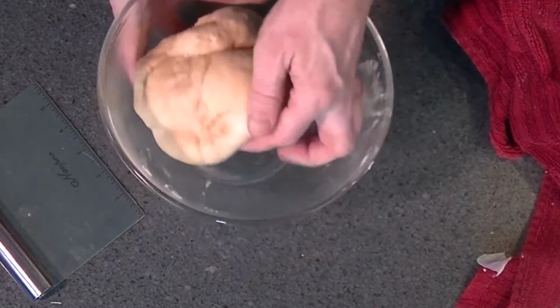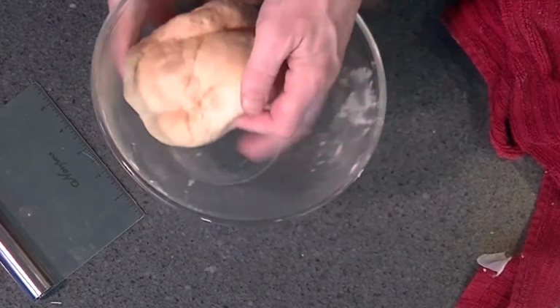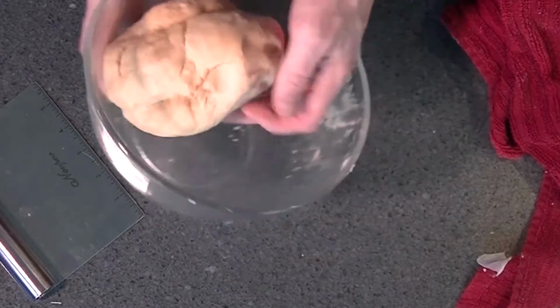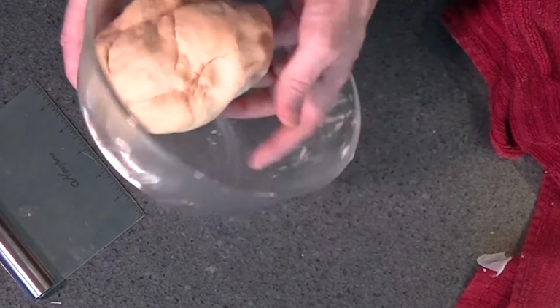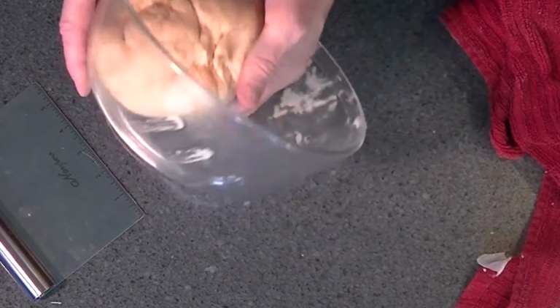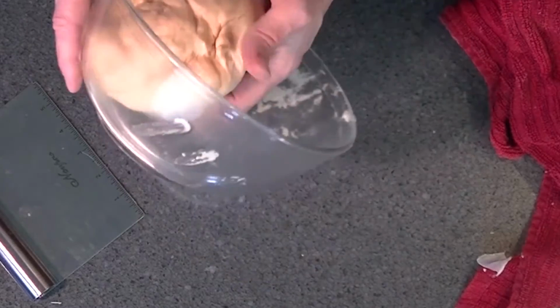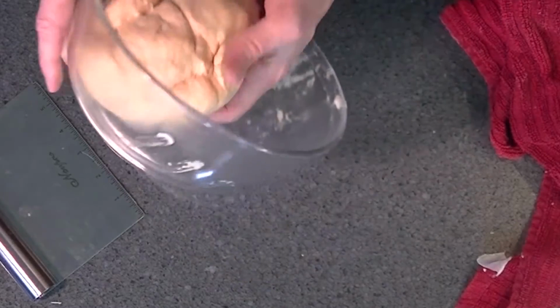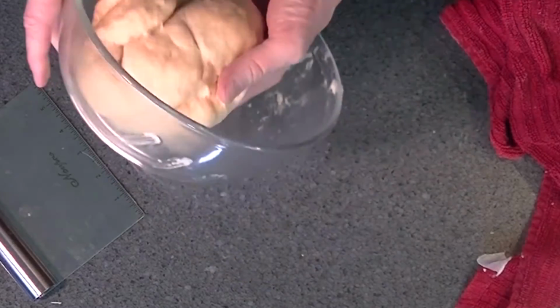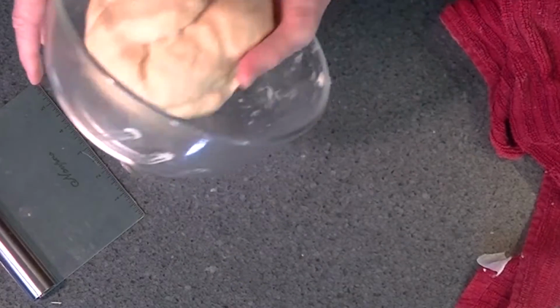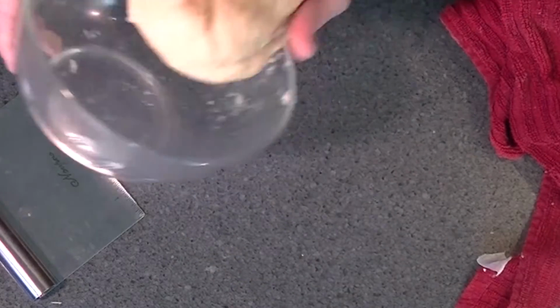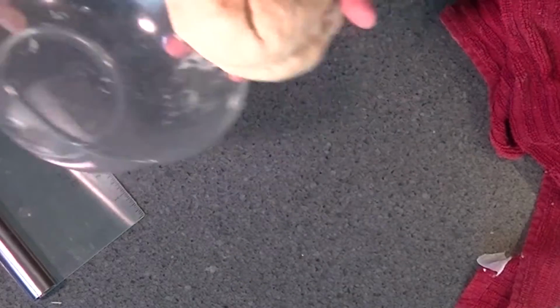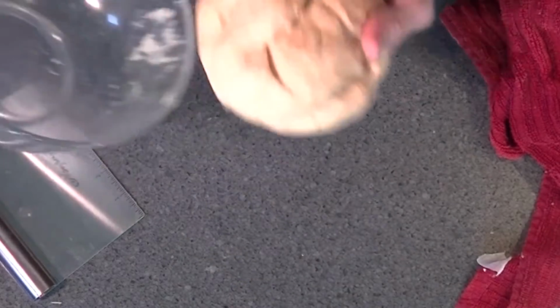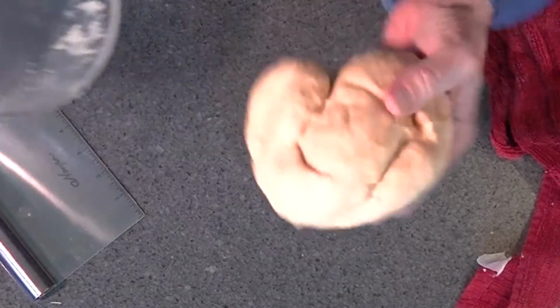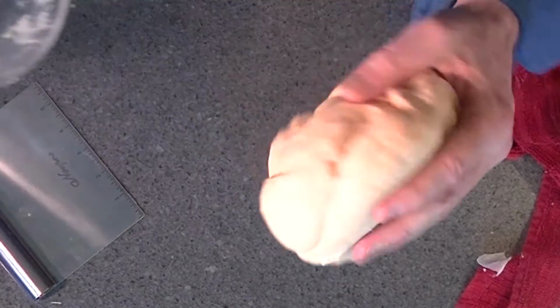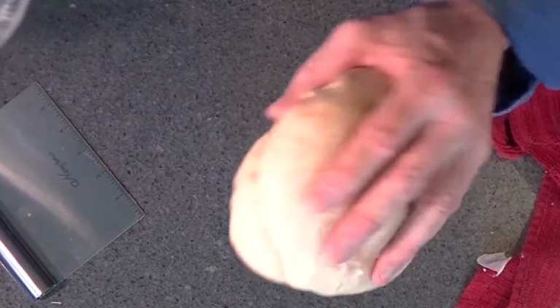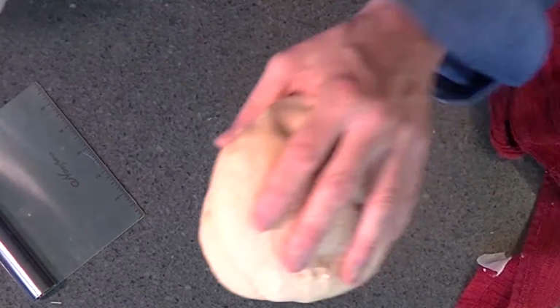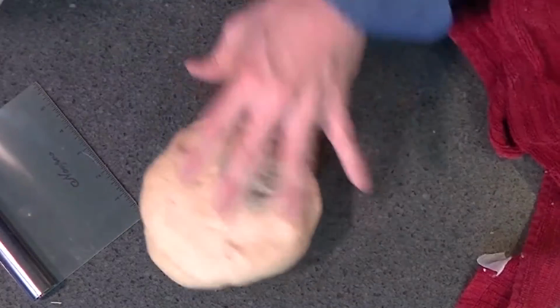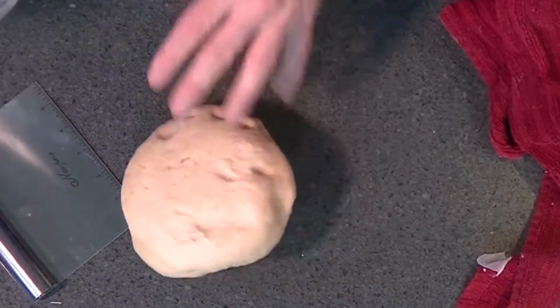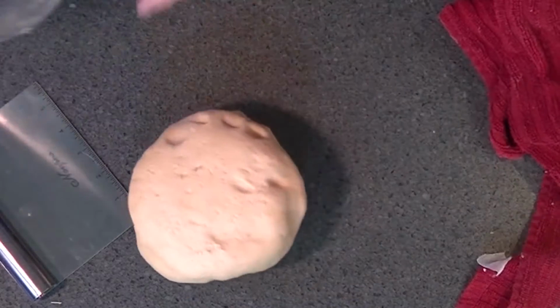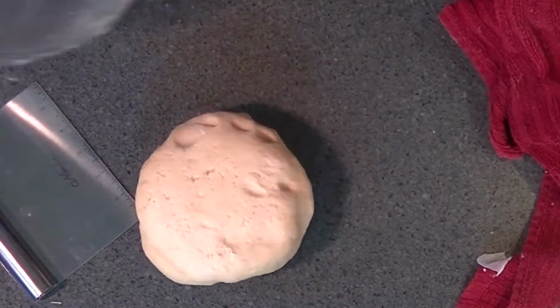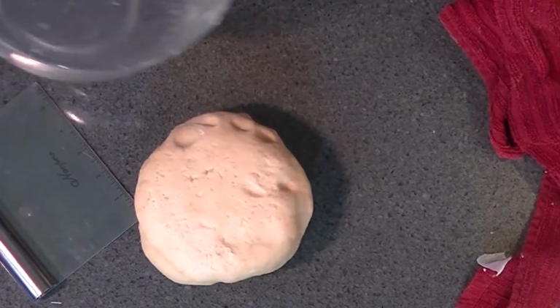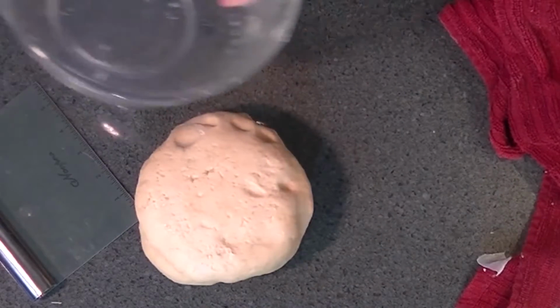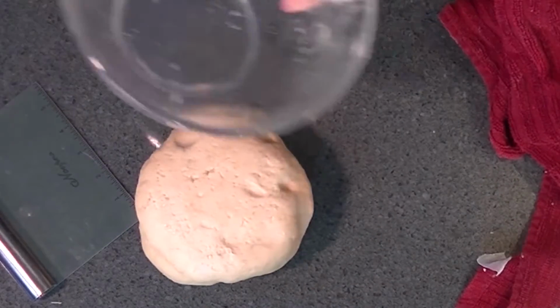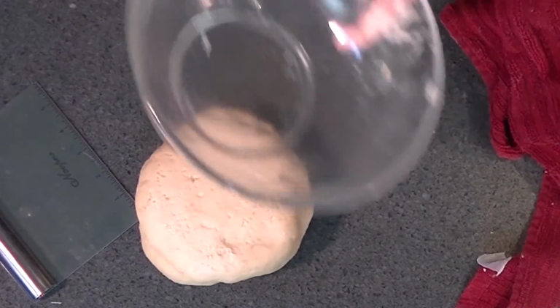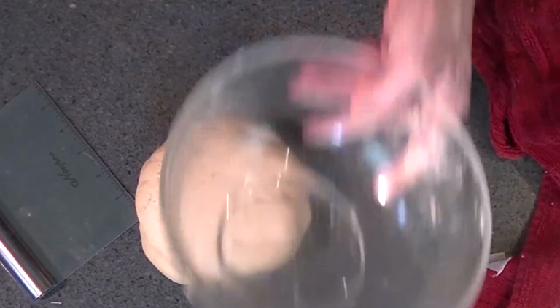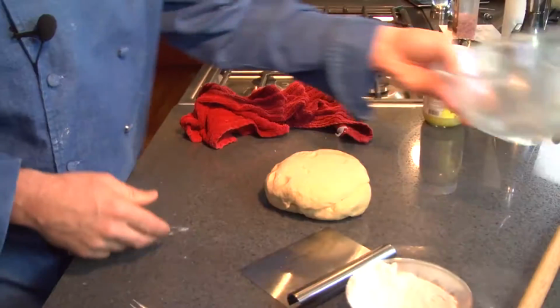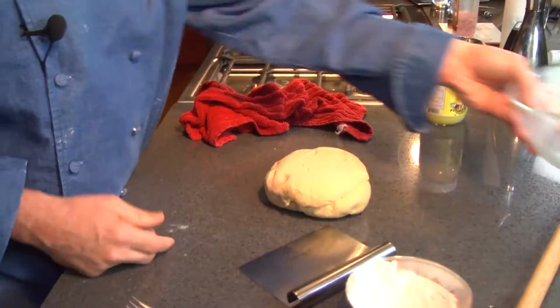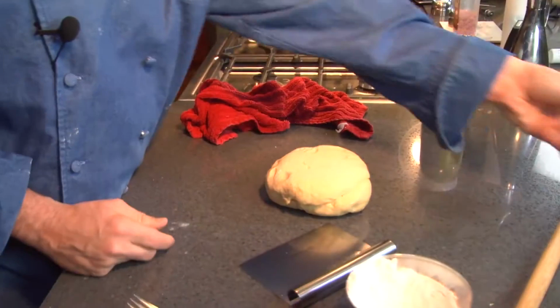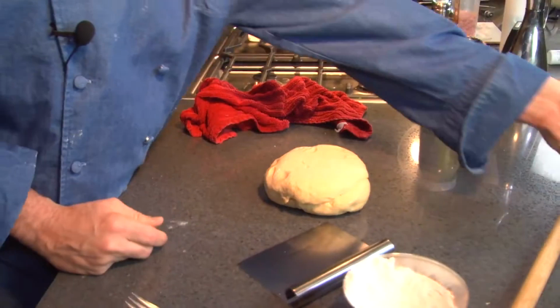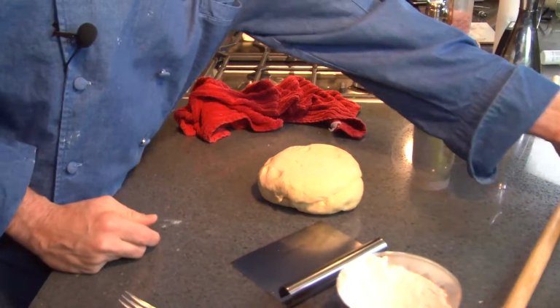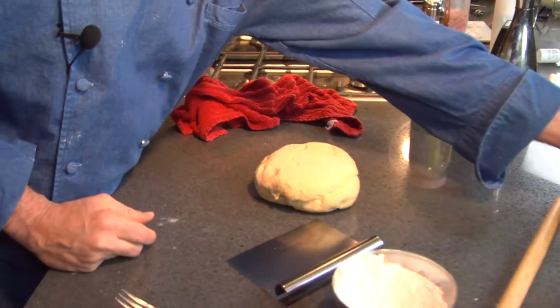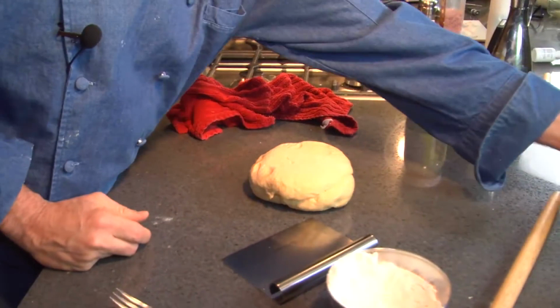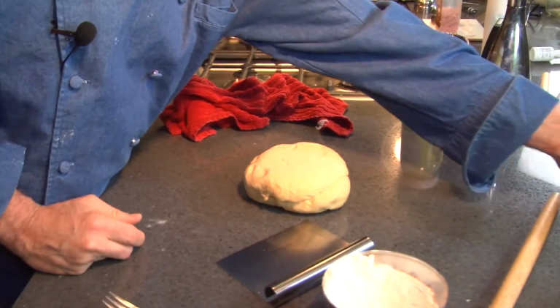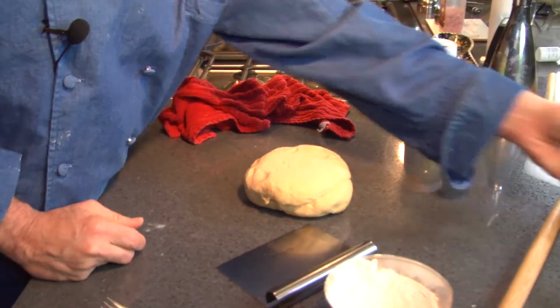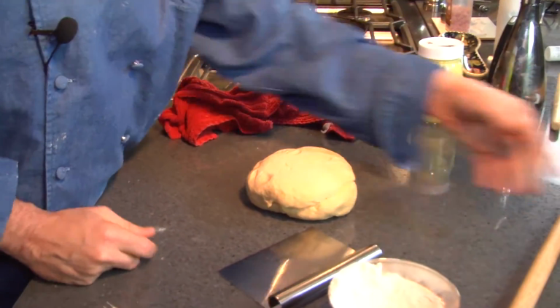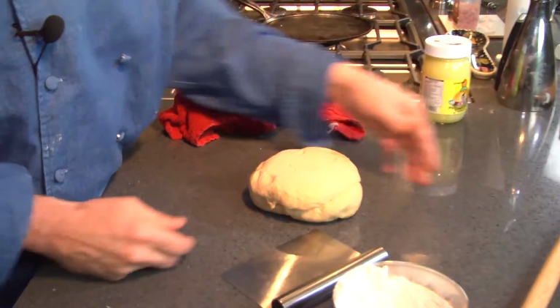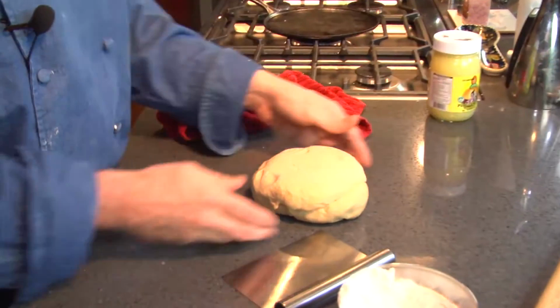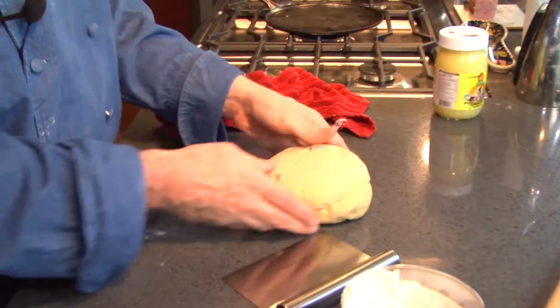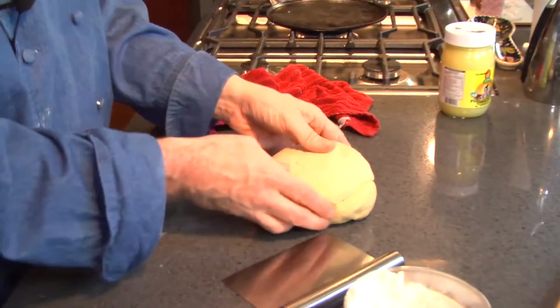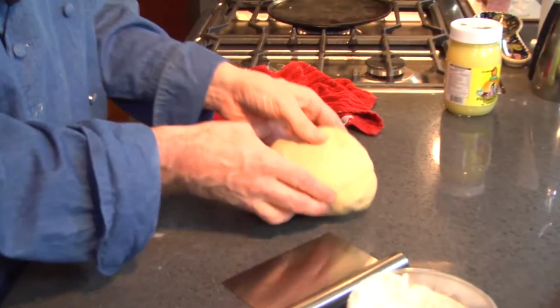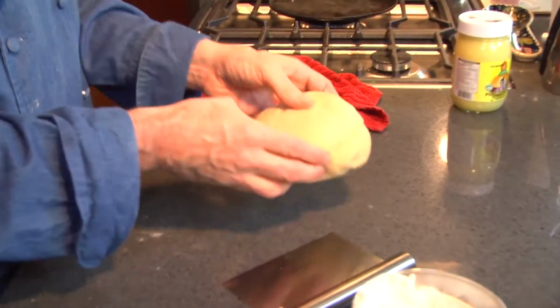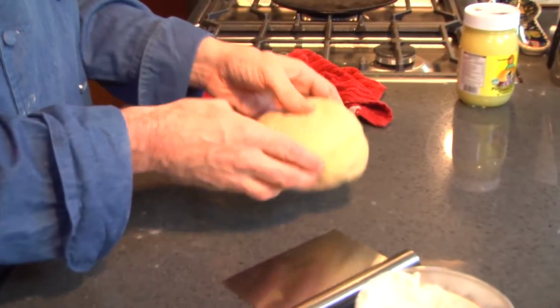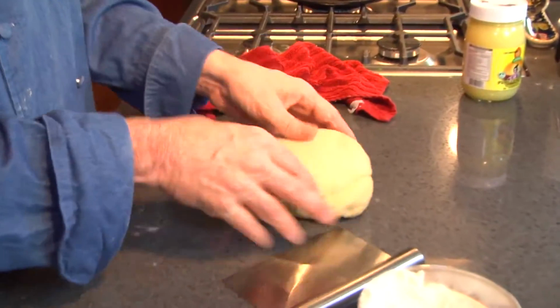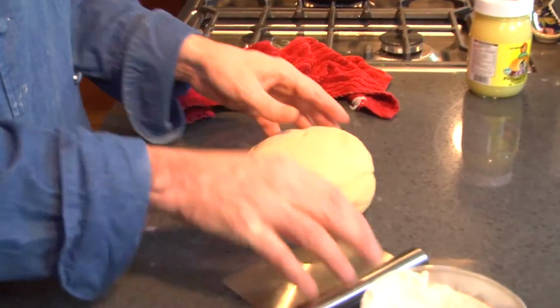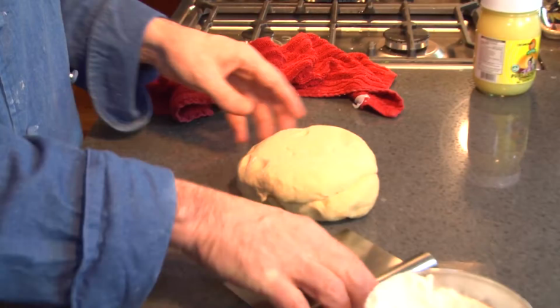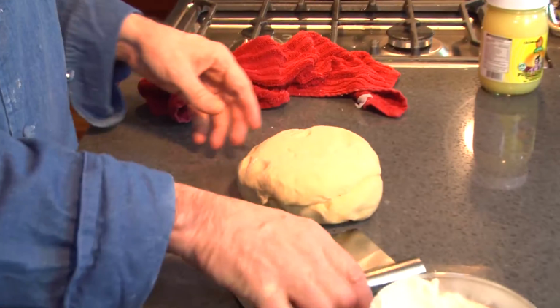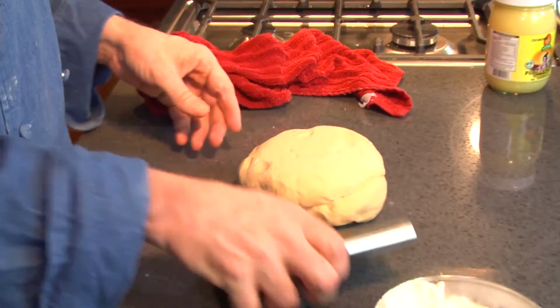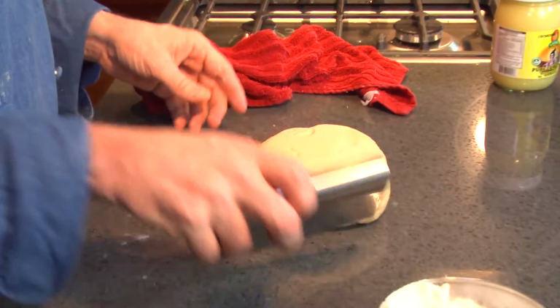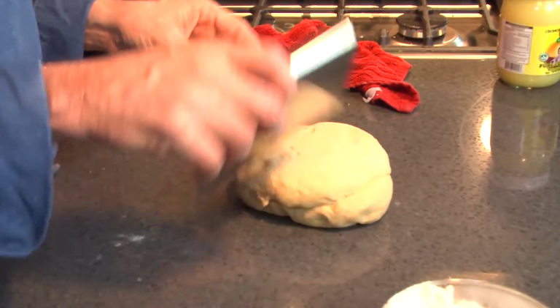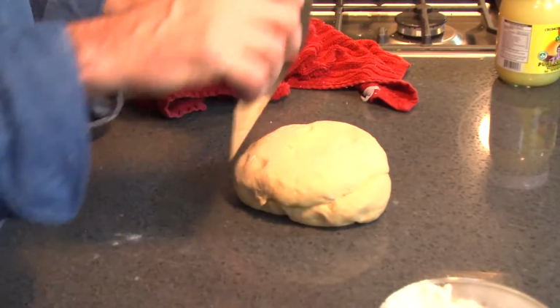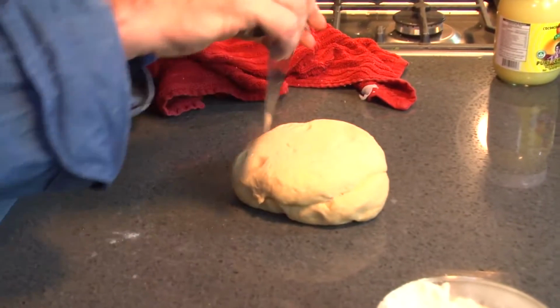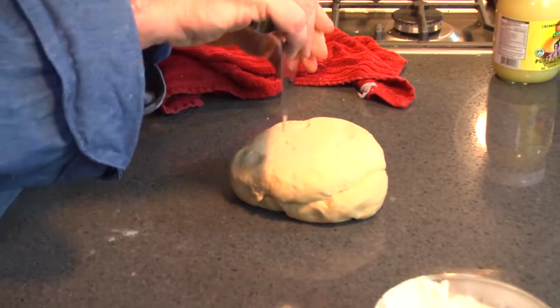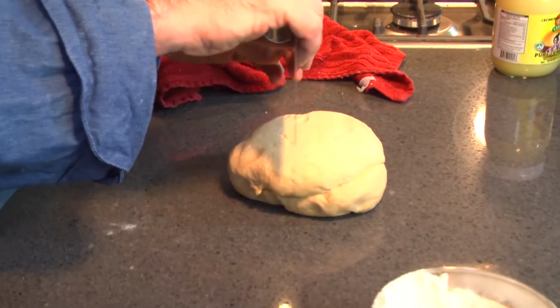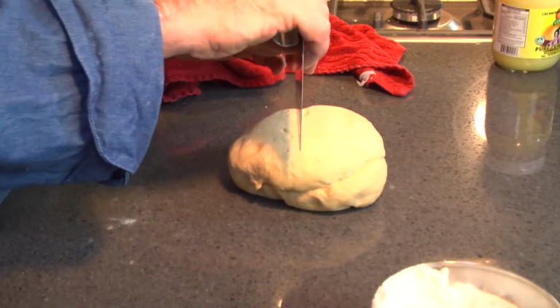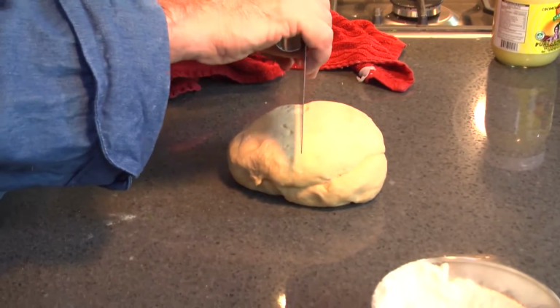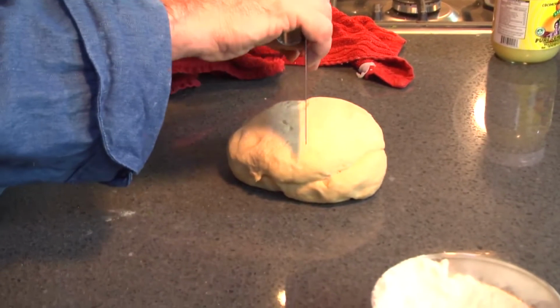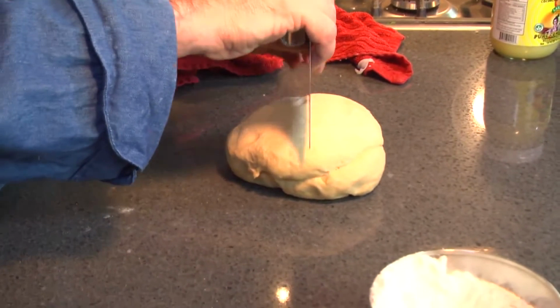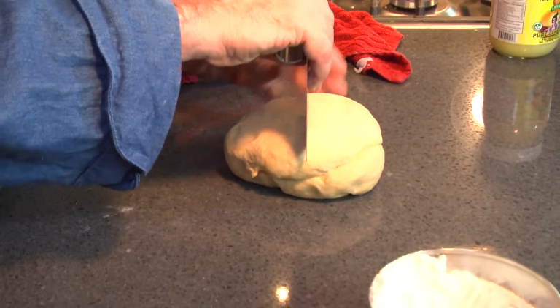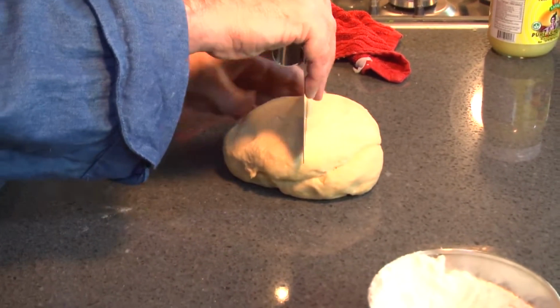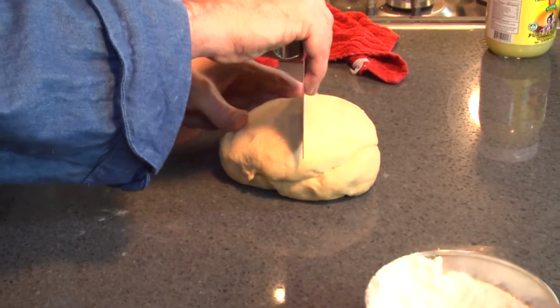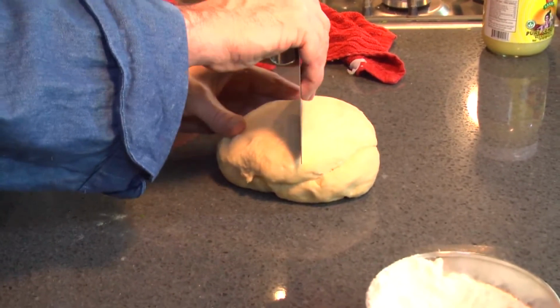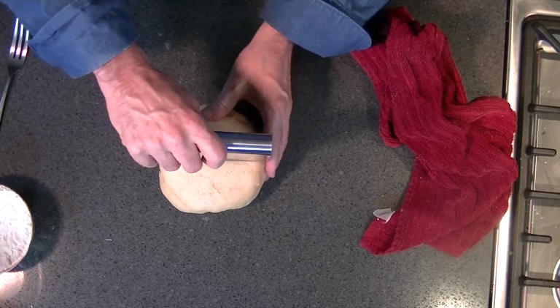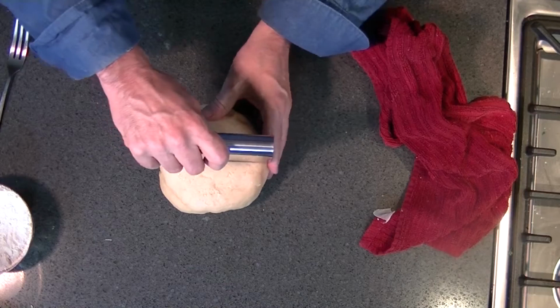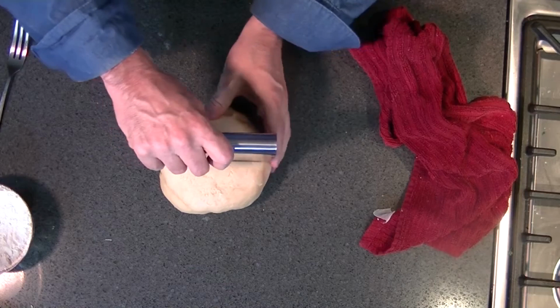It exactly doubled in size — look at that! That's a nice looking piece of dough.